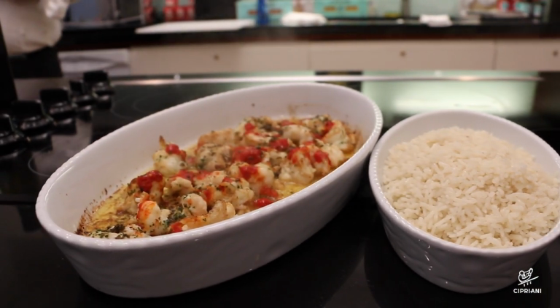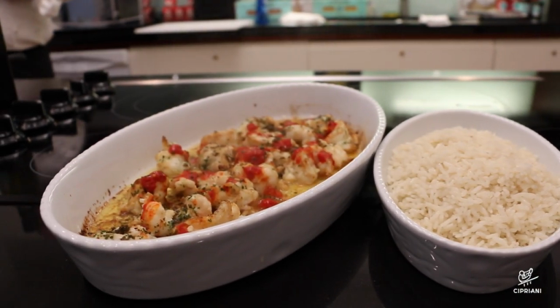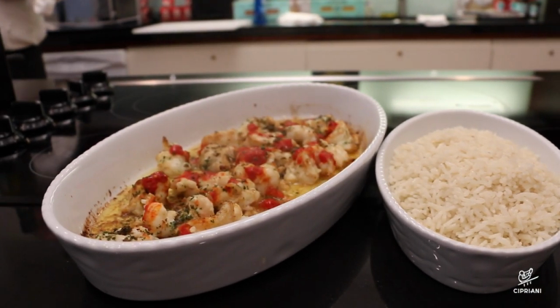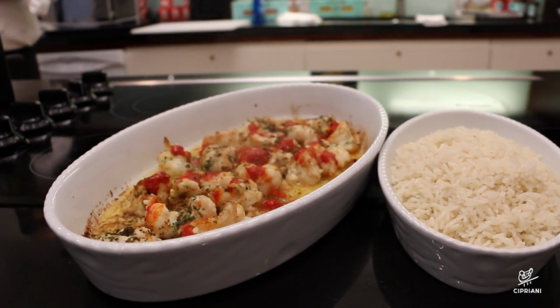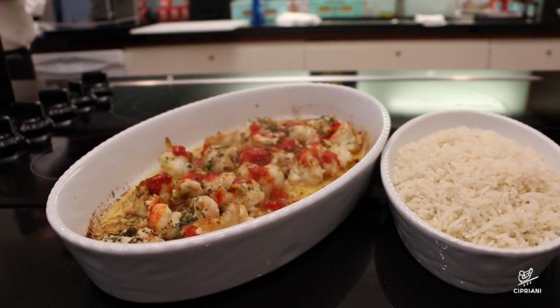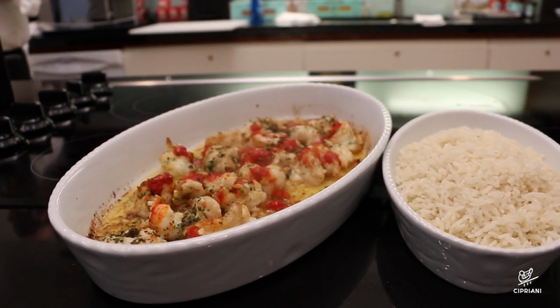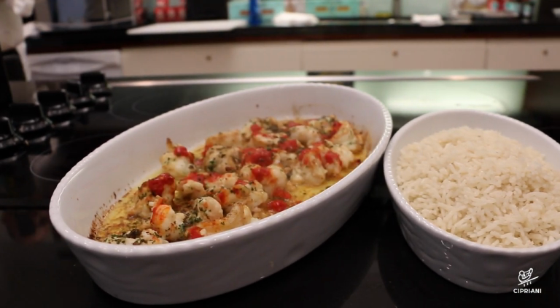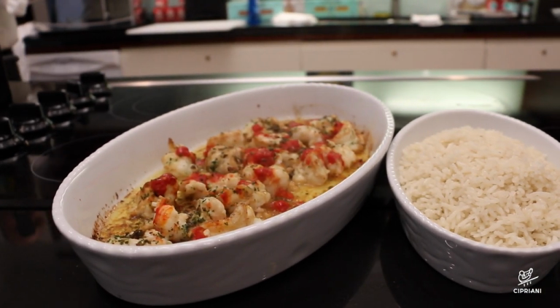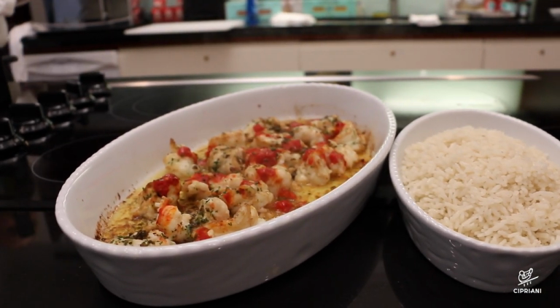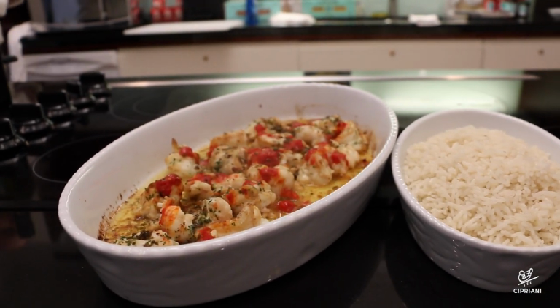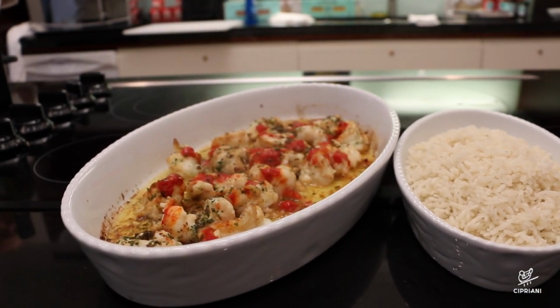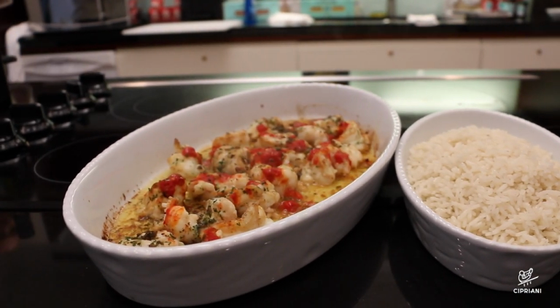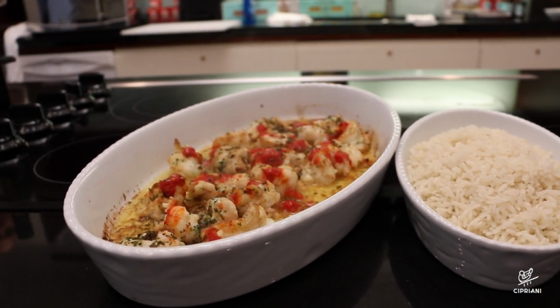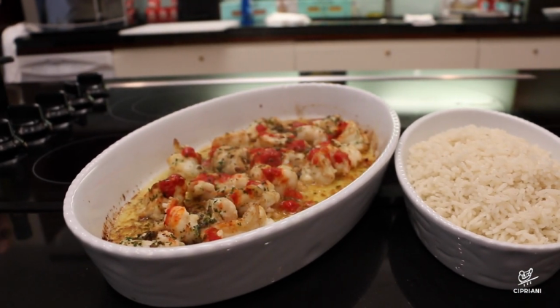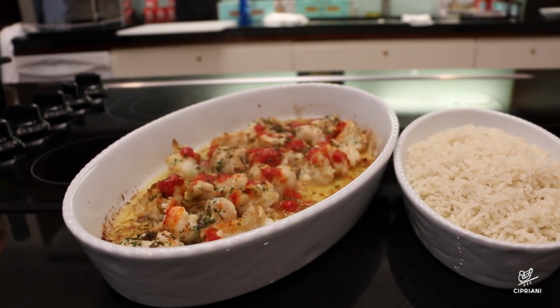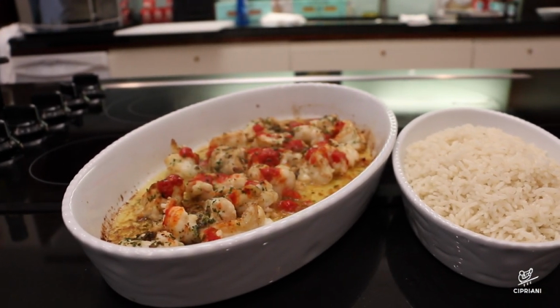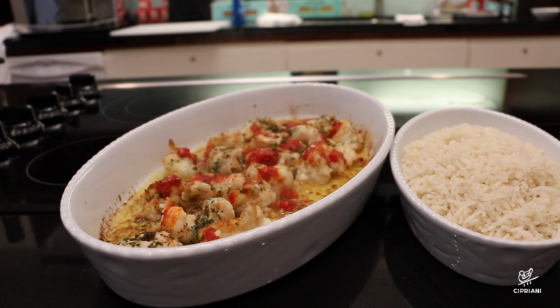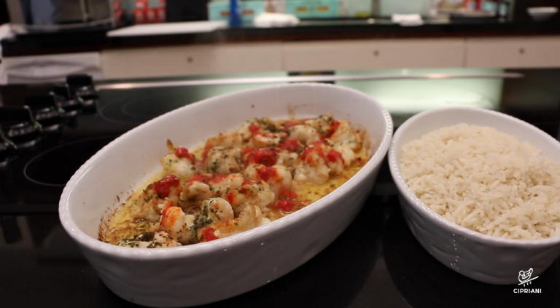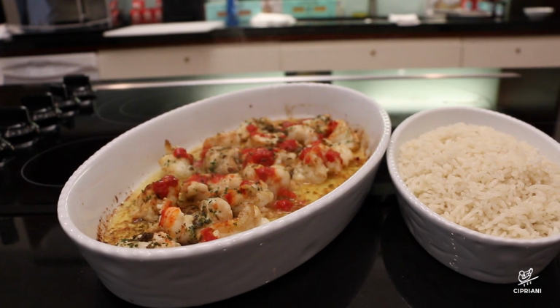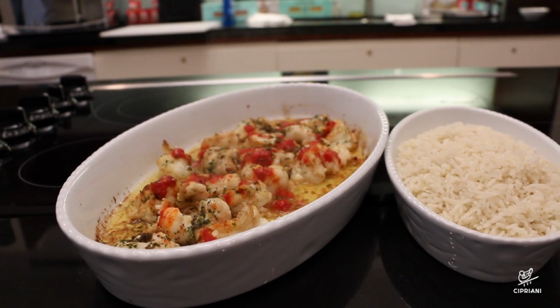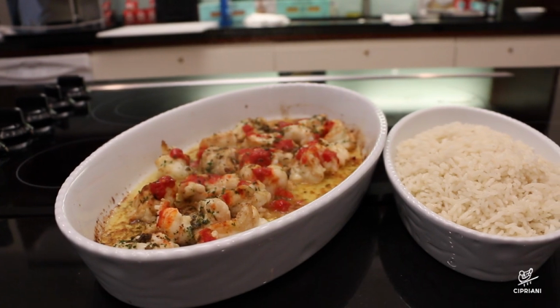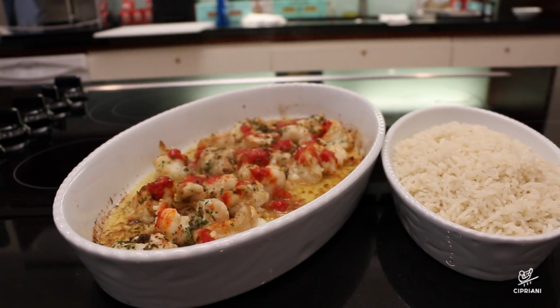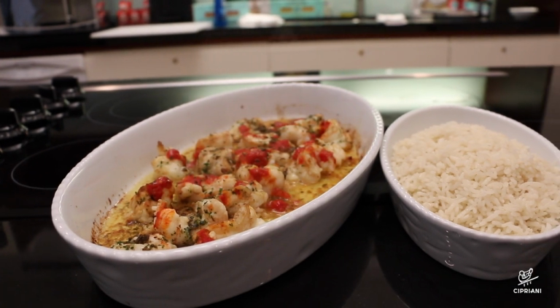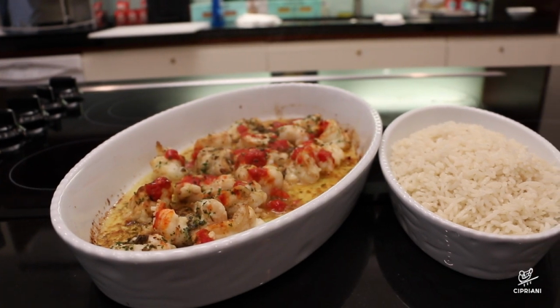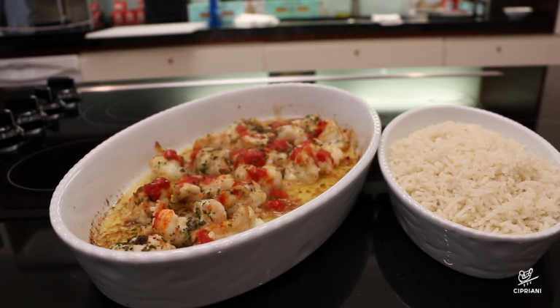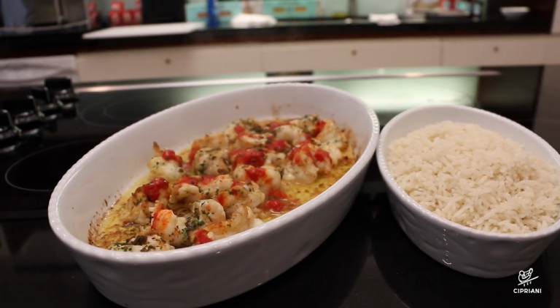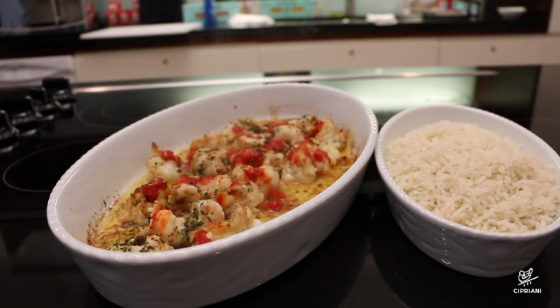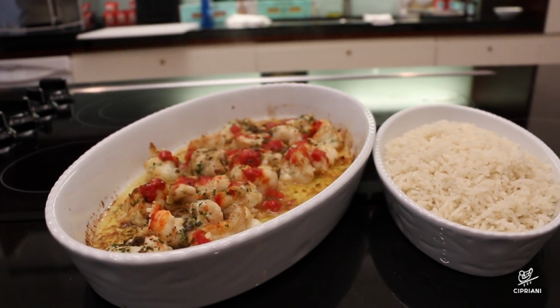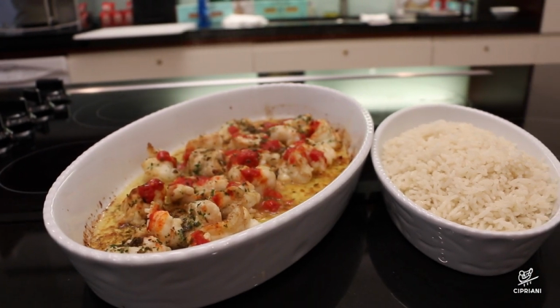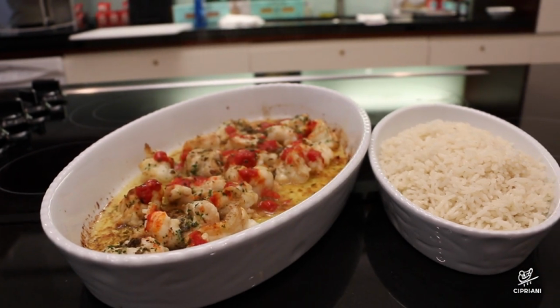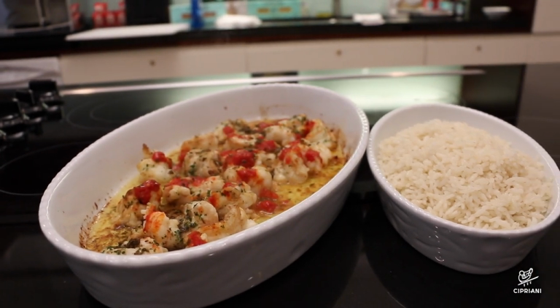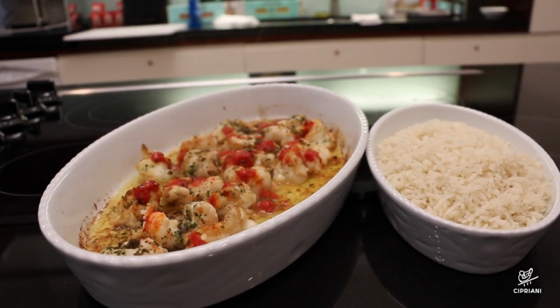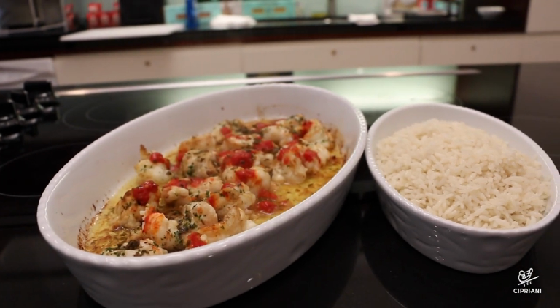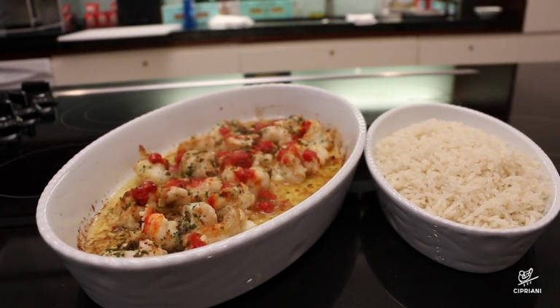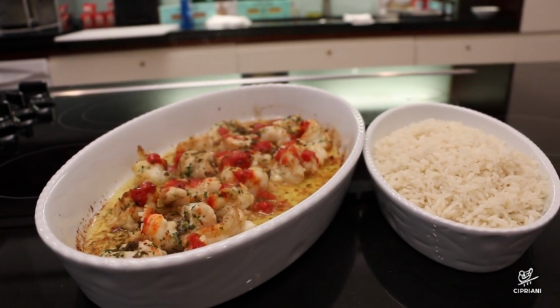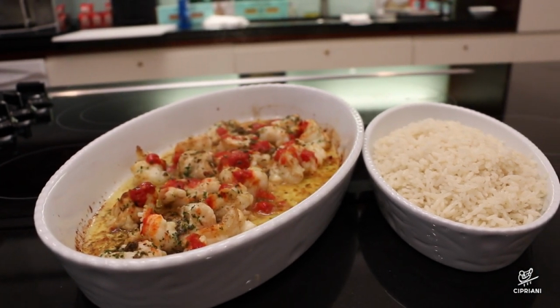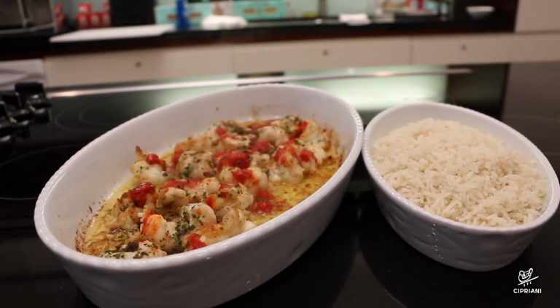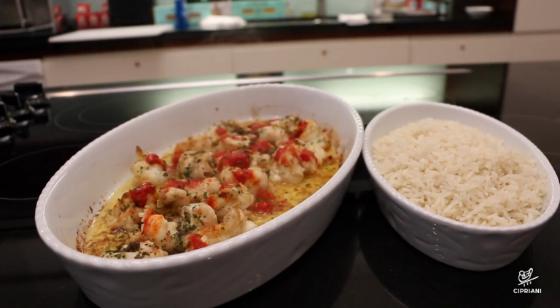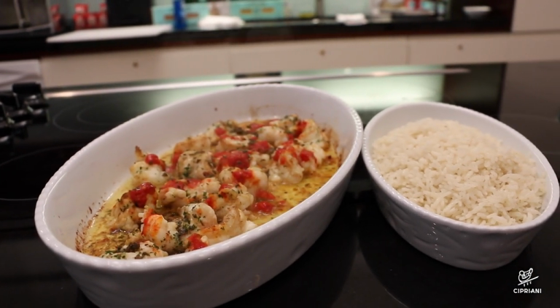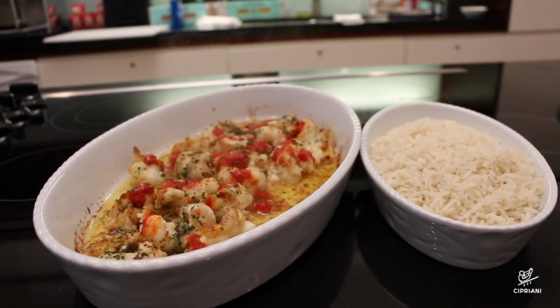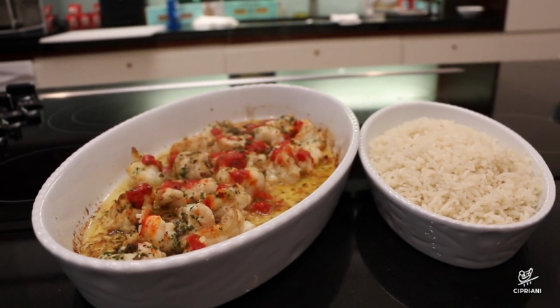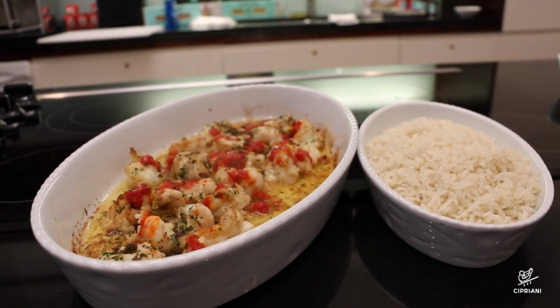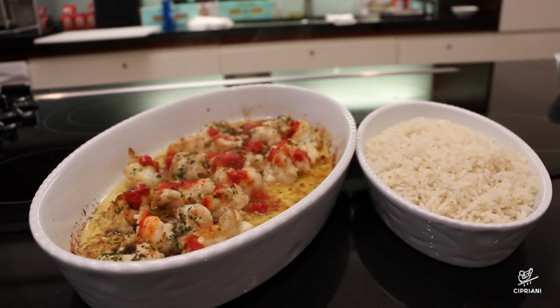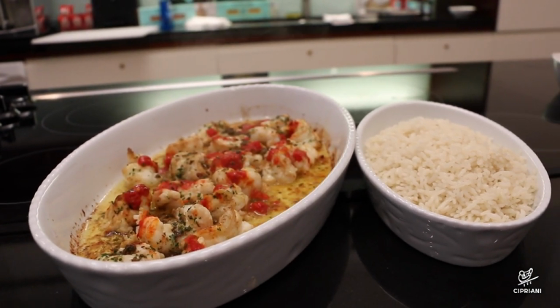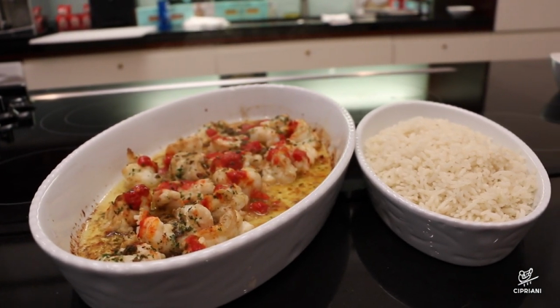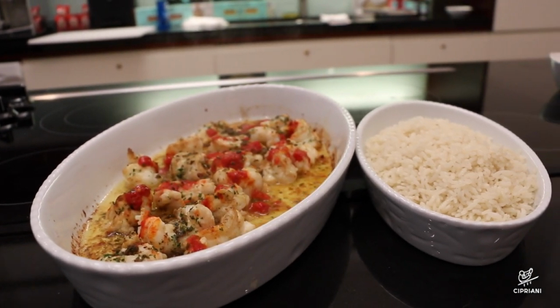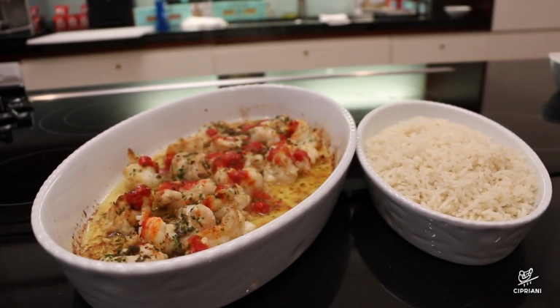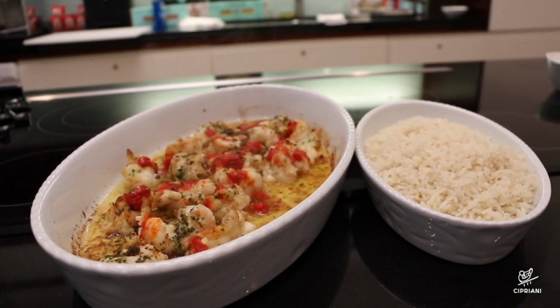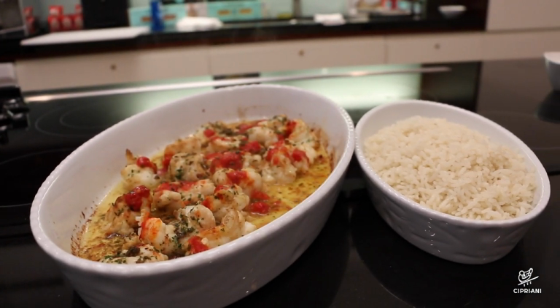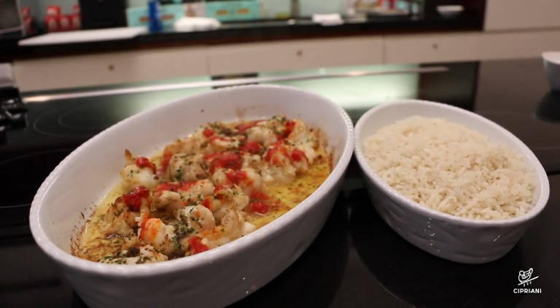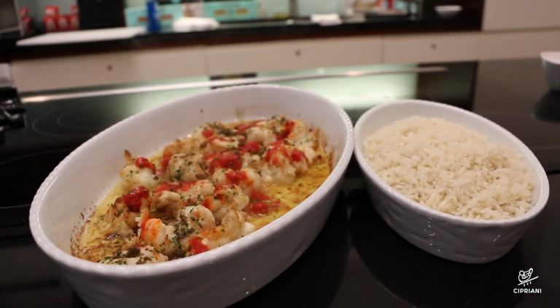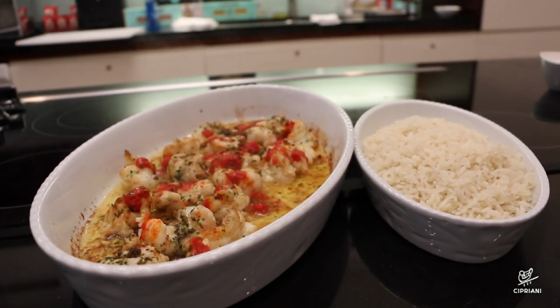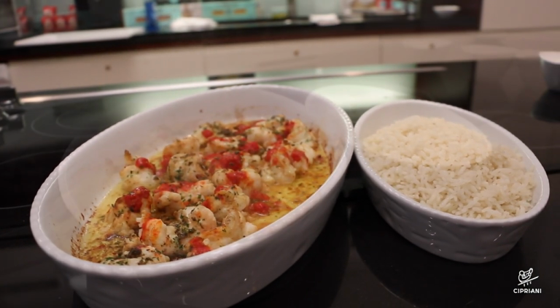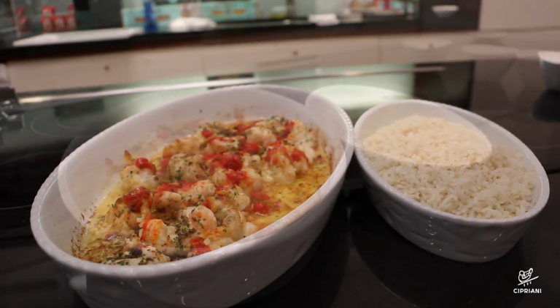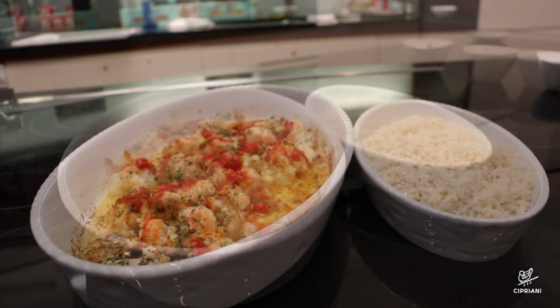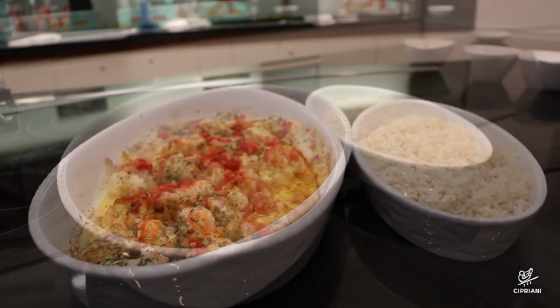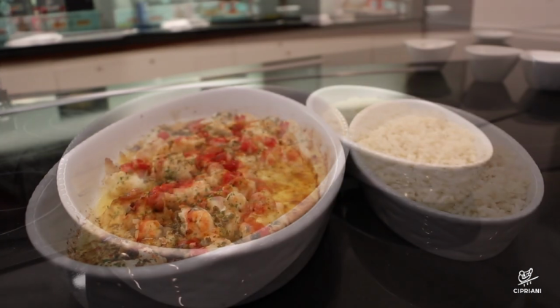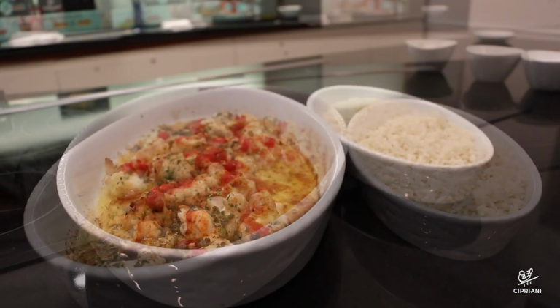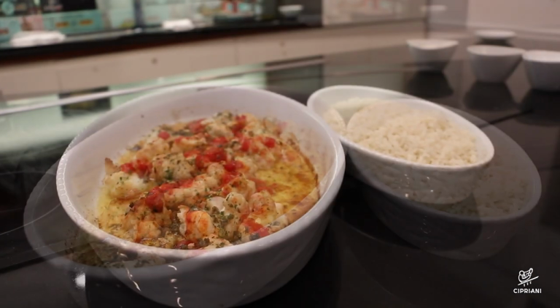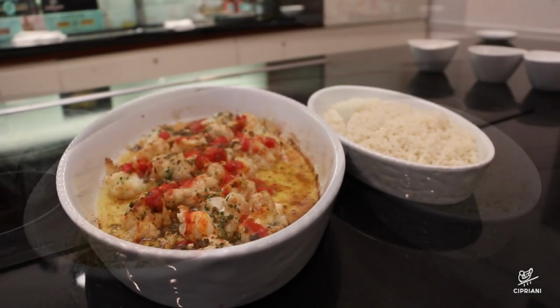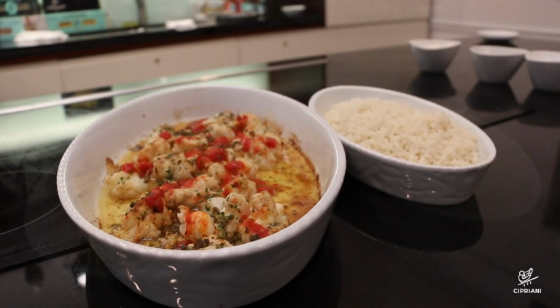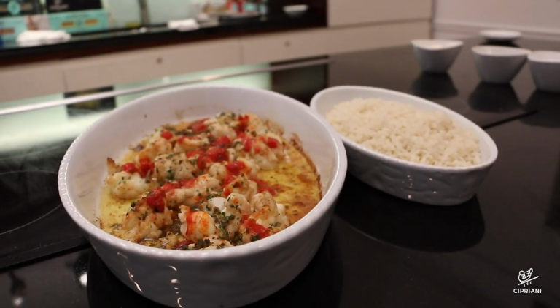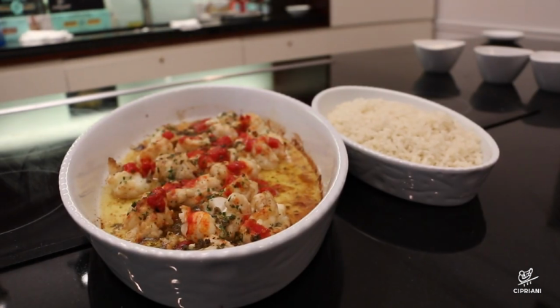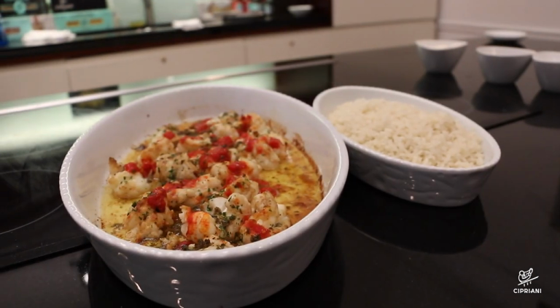The best way to enjoy our Scampi alla Carlina is with our classic rice pilaf. Buon appetito!